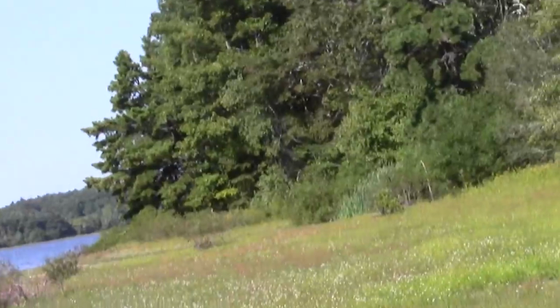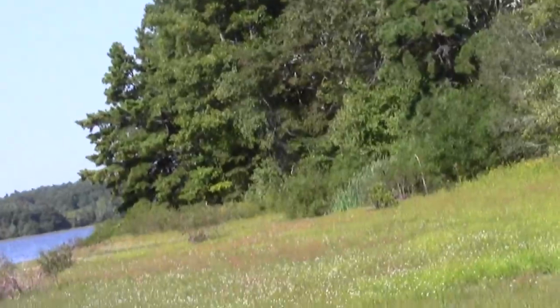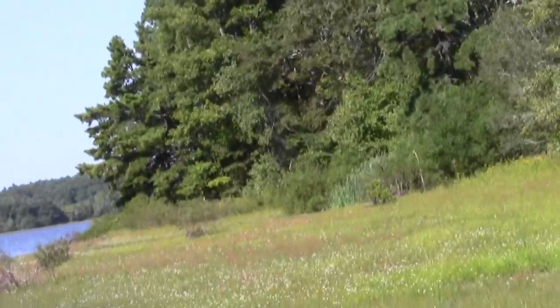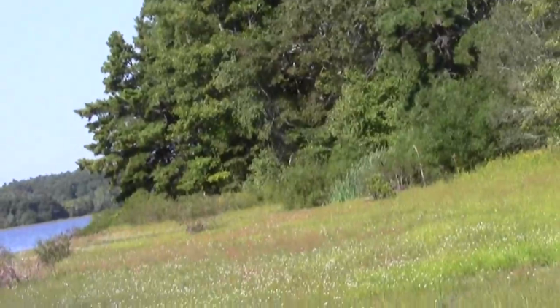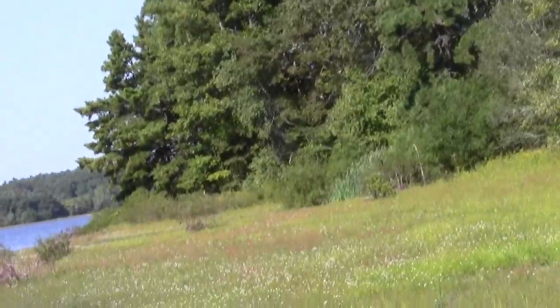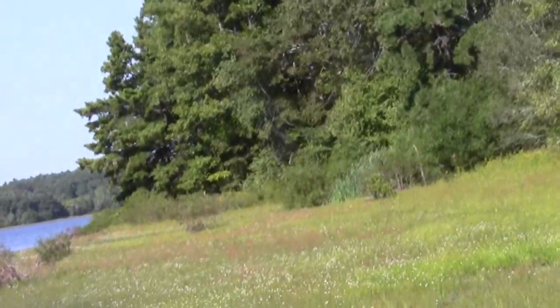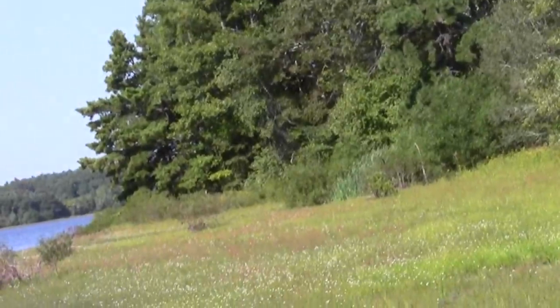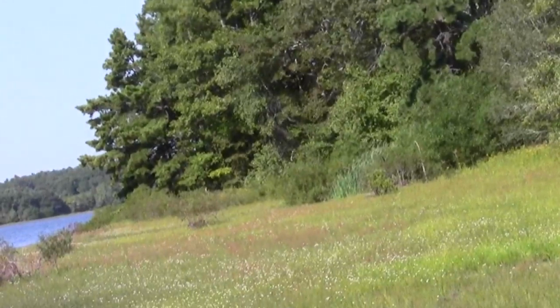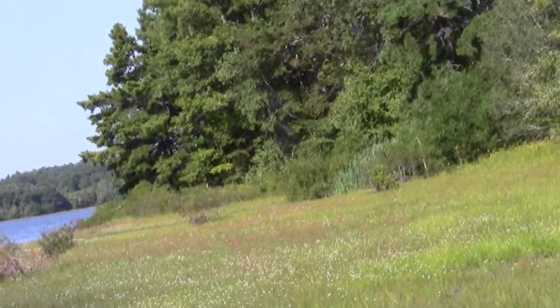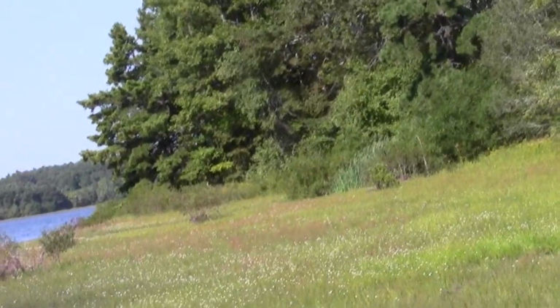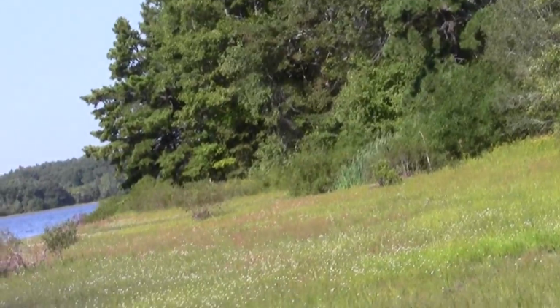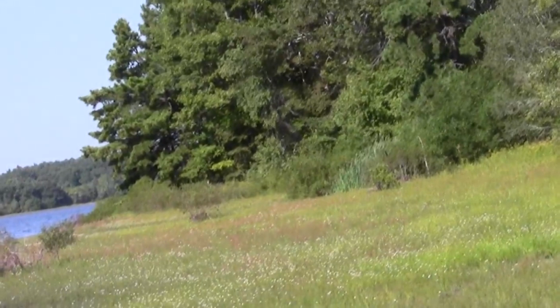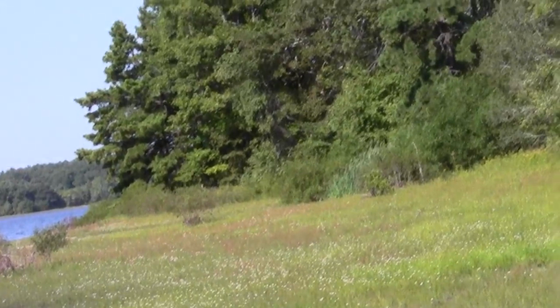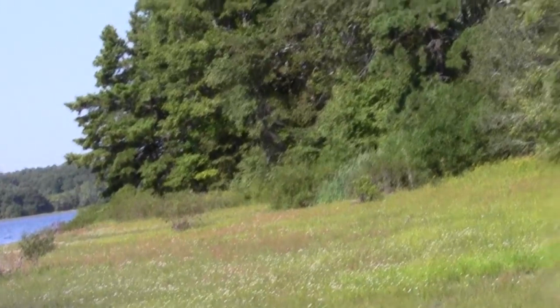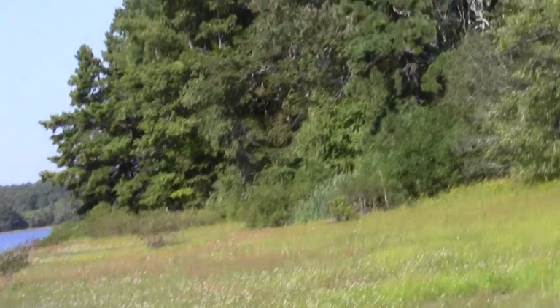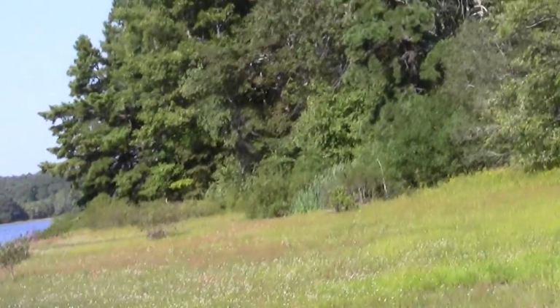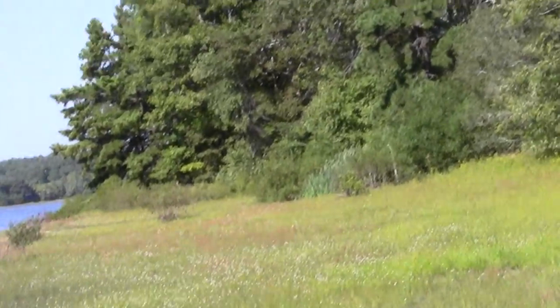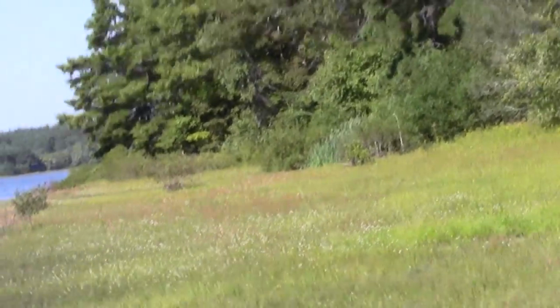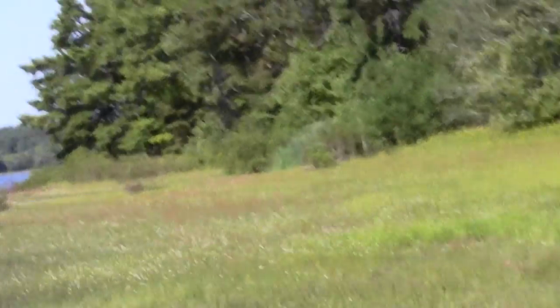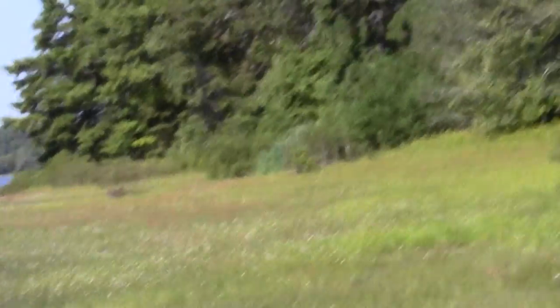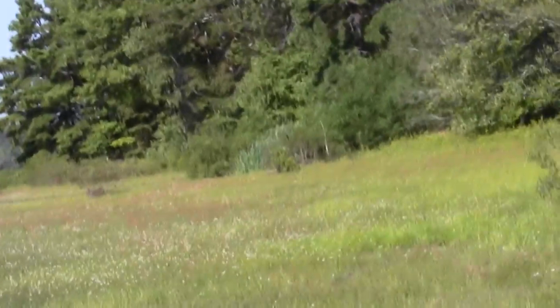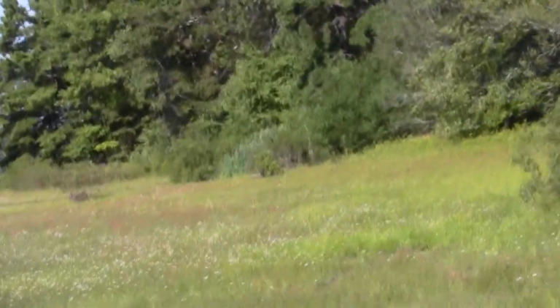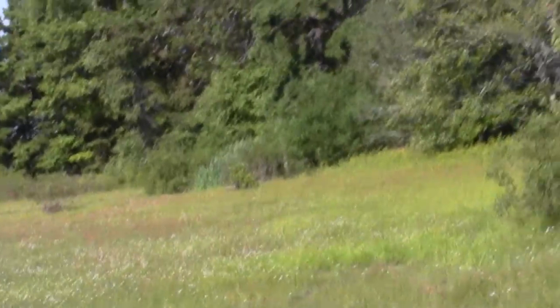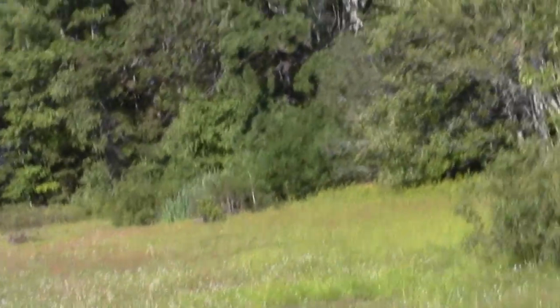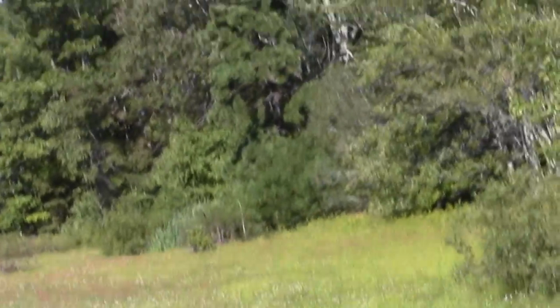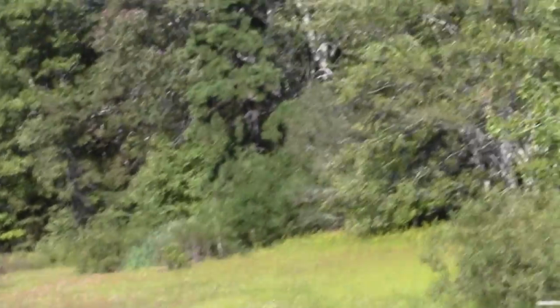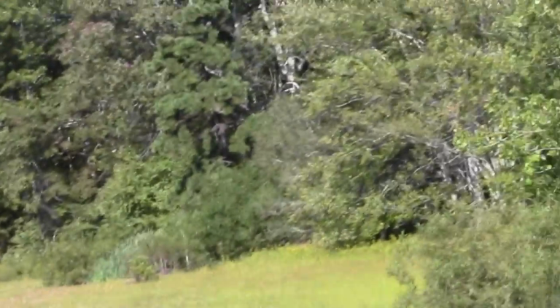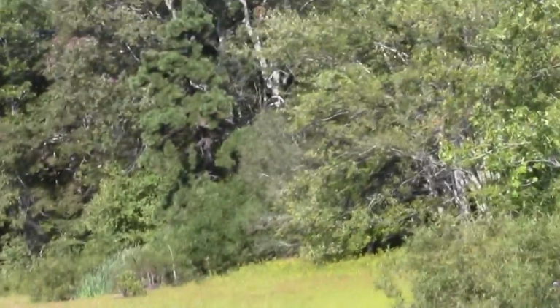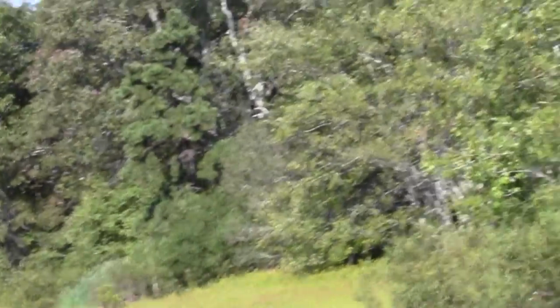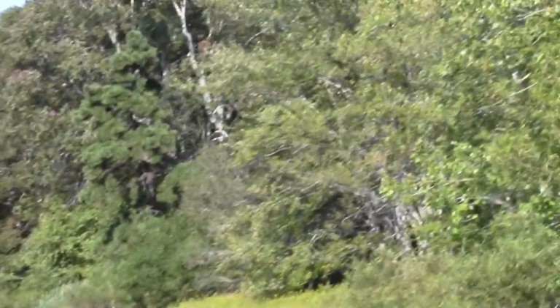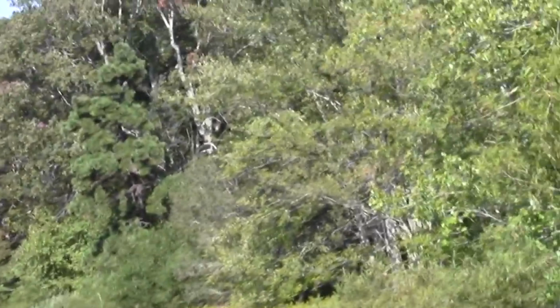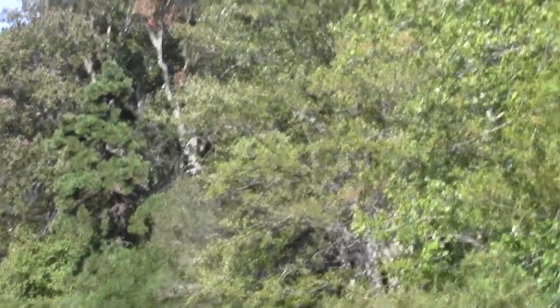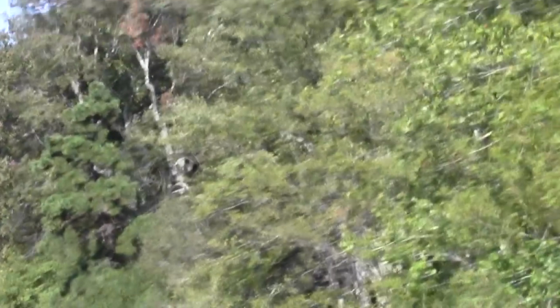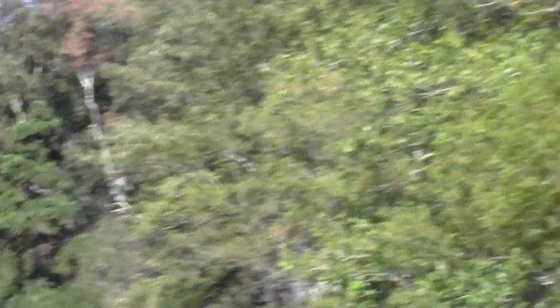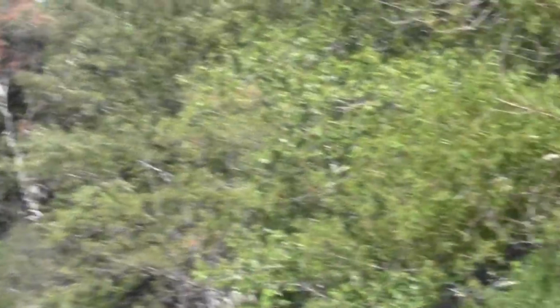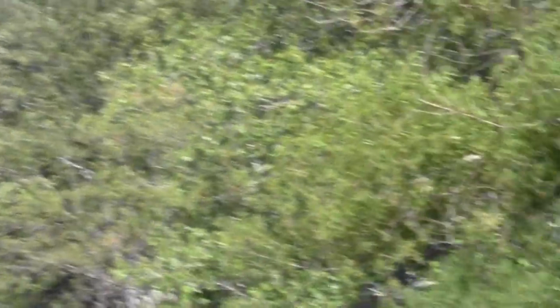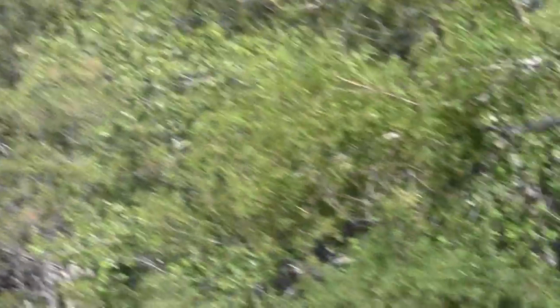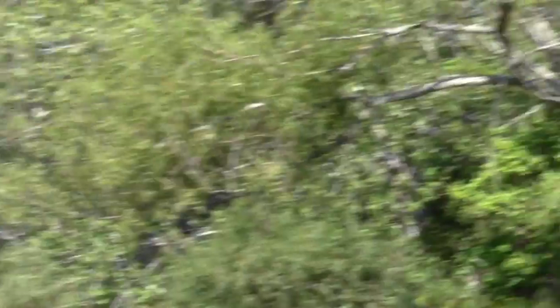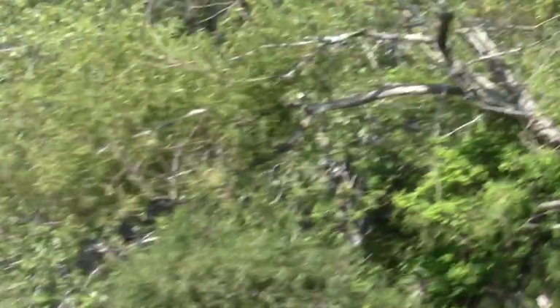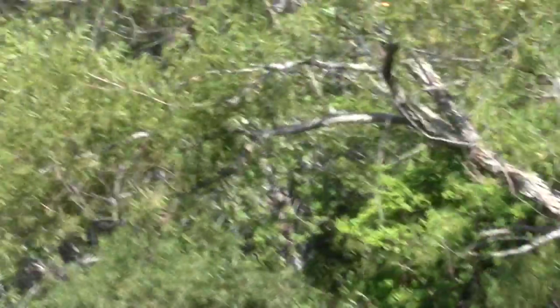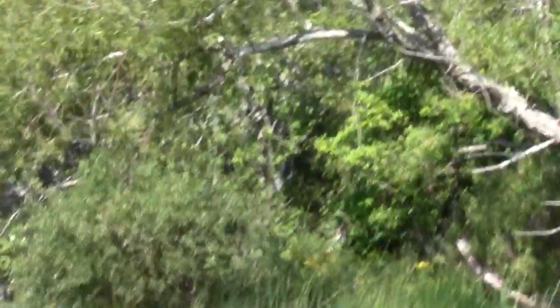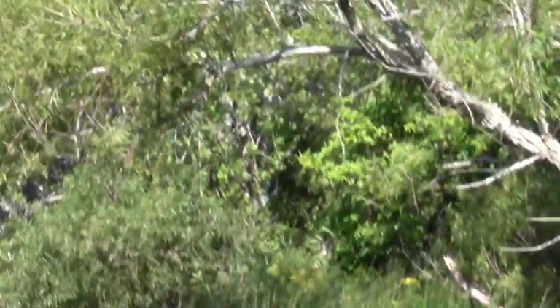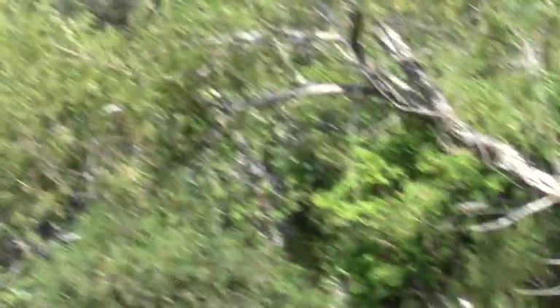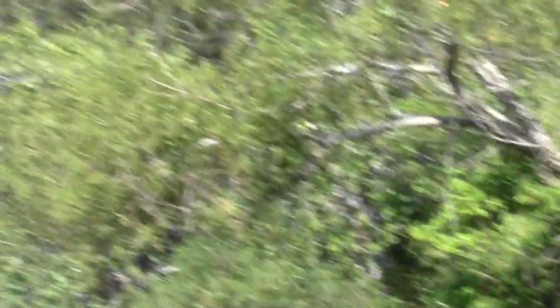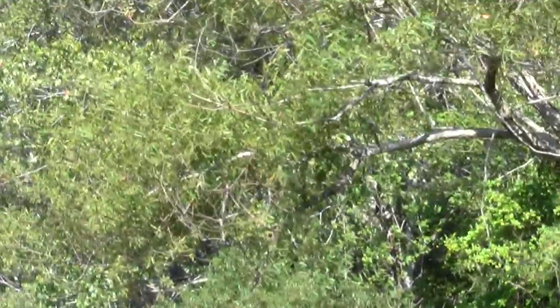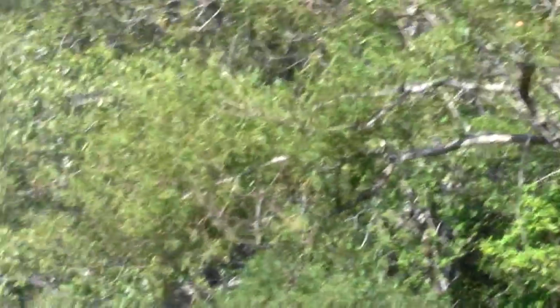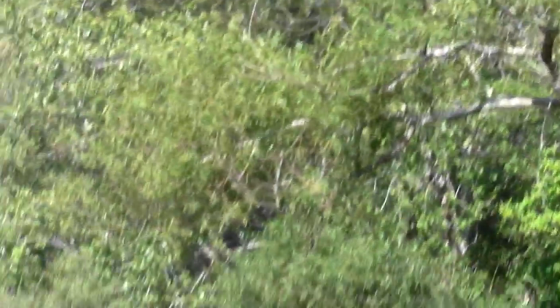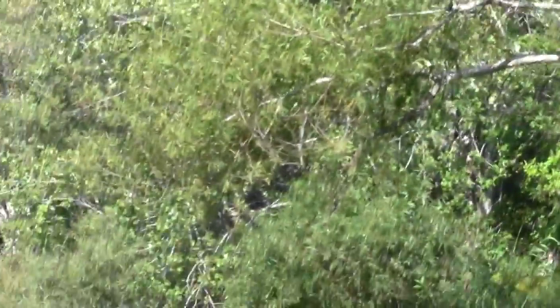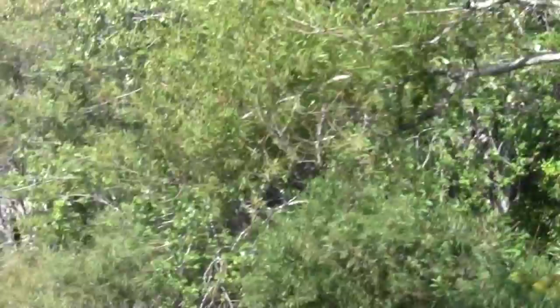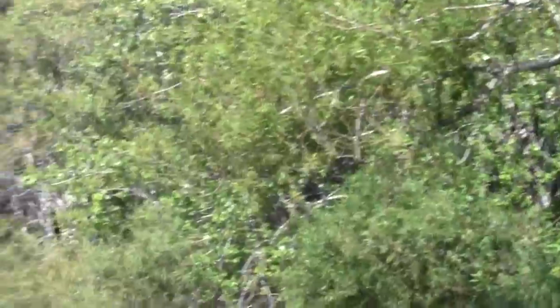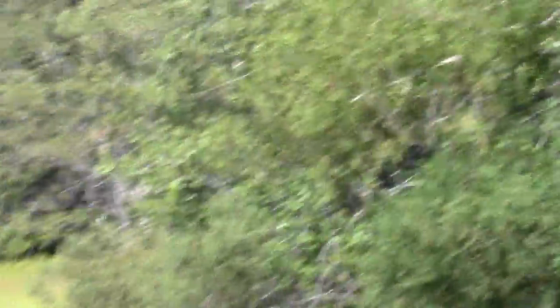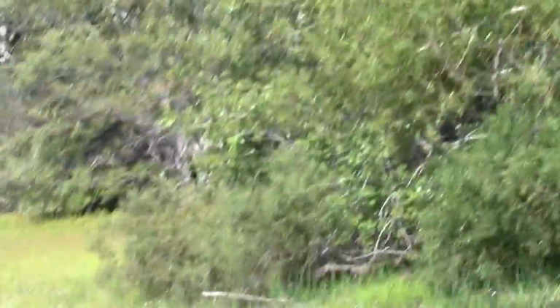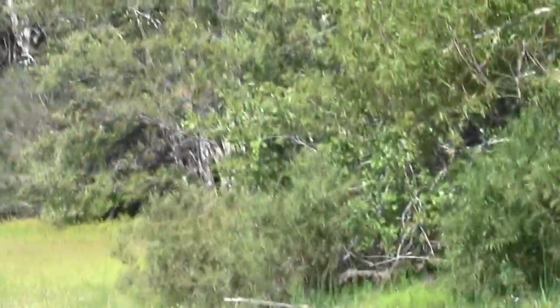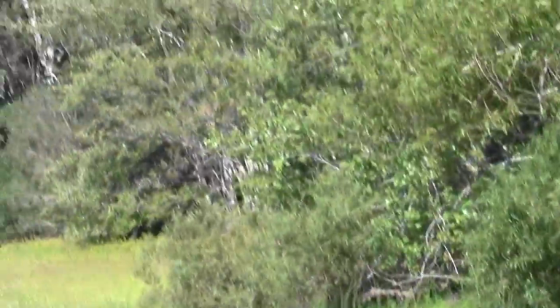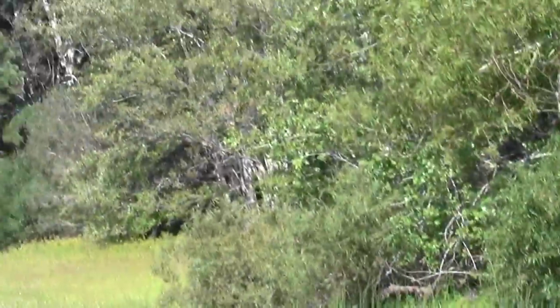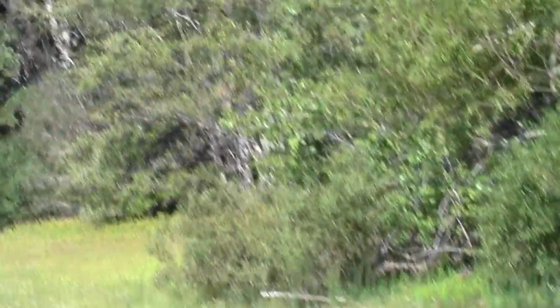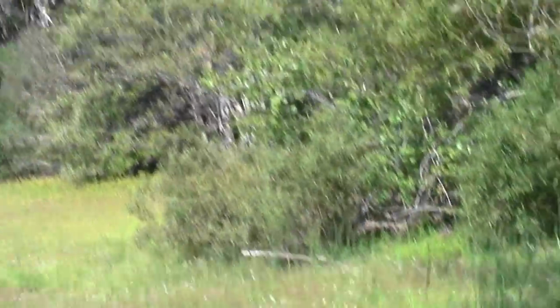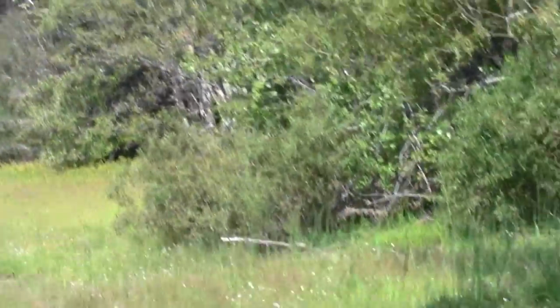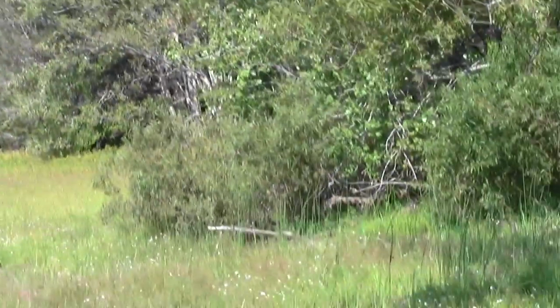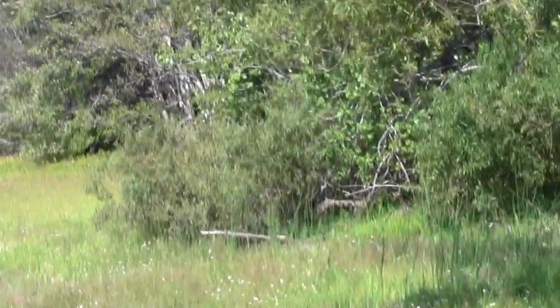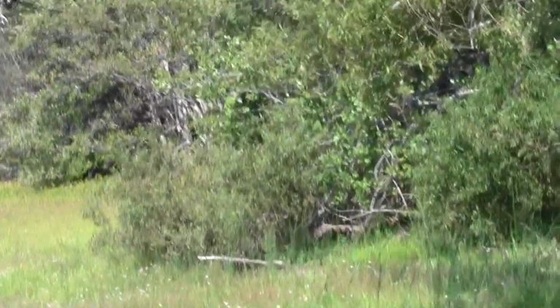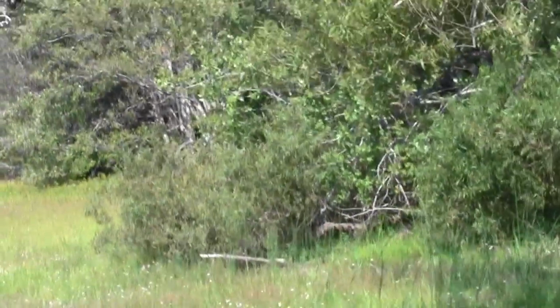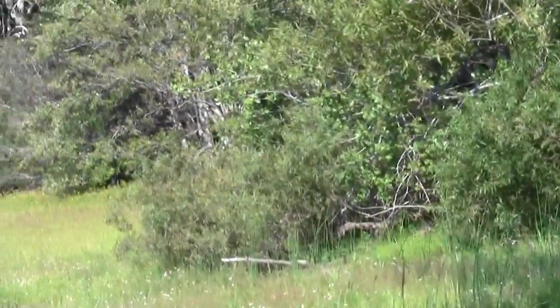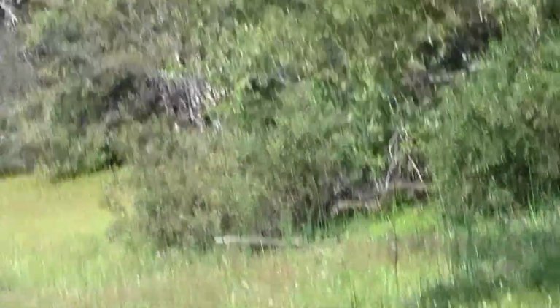I don't know. We can walk along here up to those trees. We probably will. I hope we find a trail on the way. I think we will.